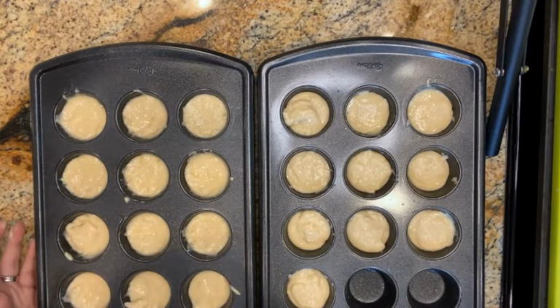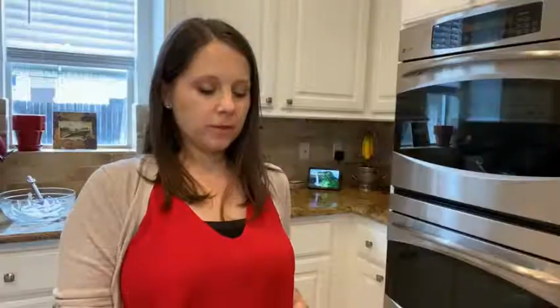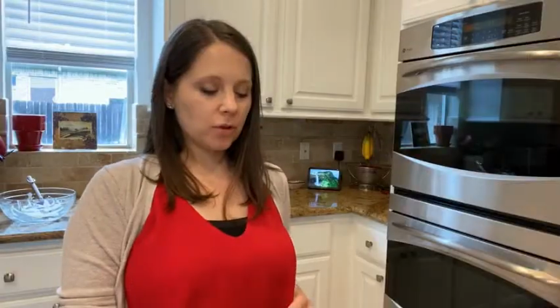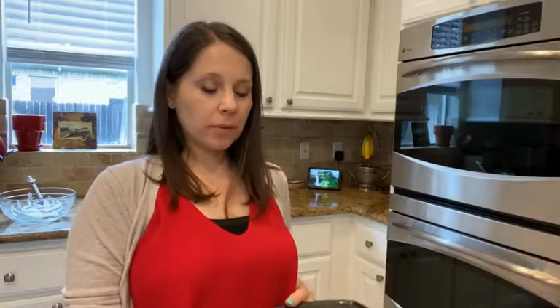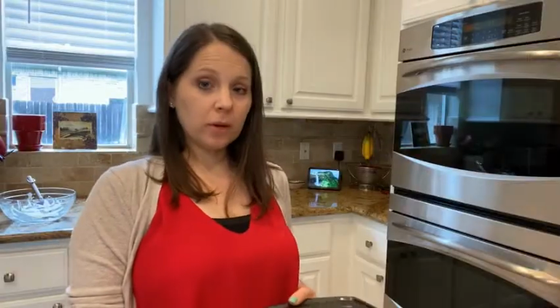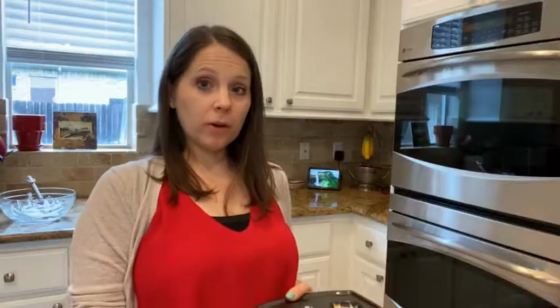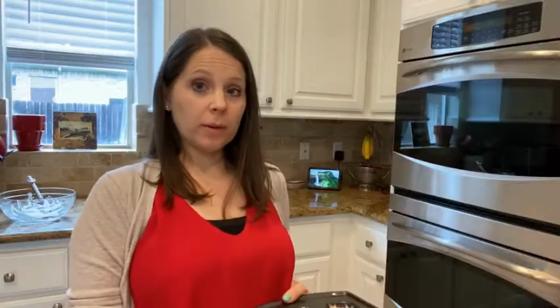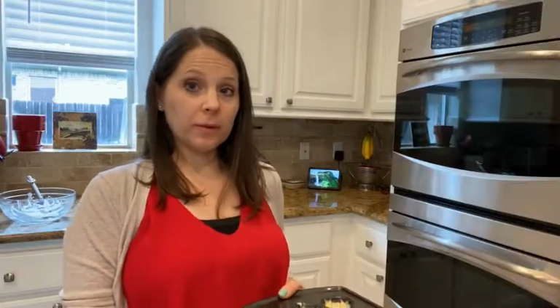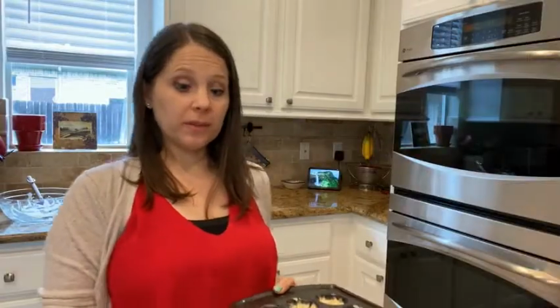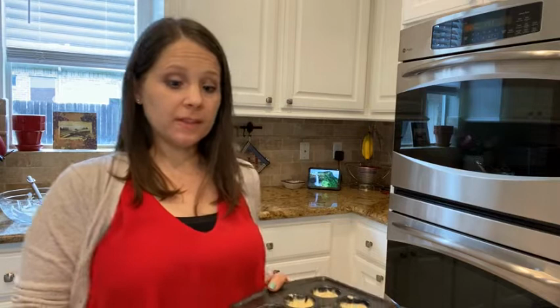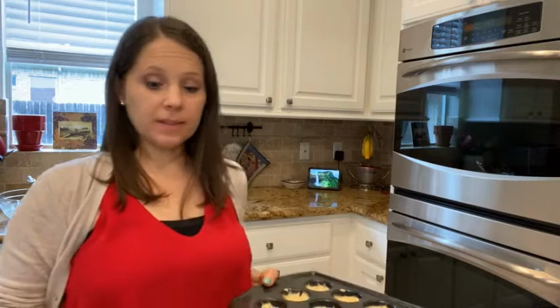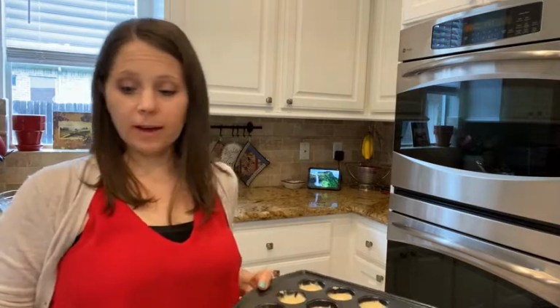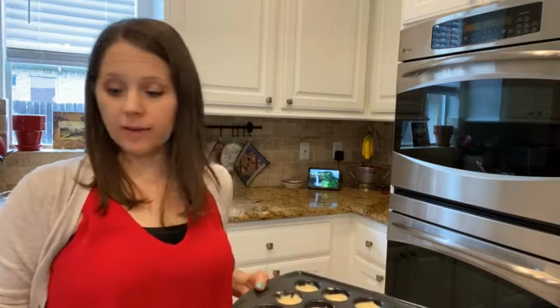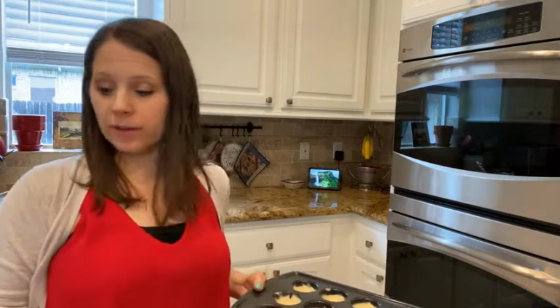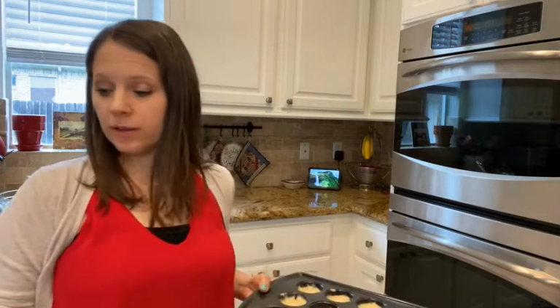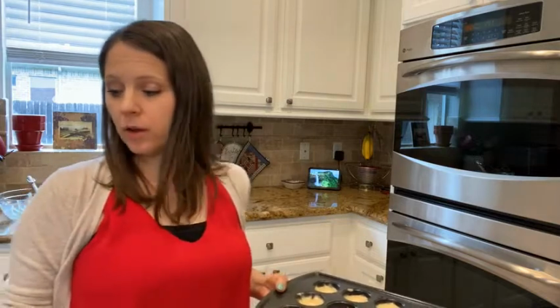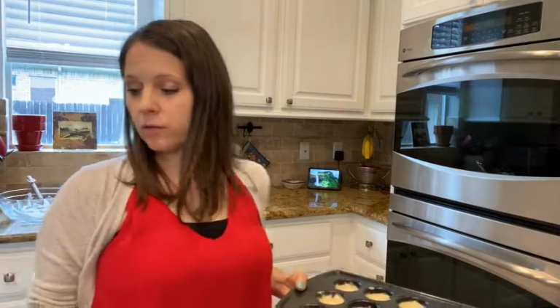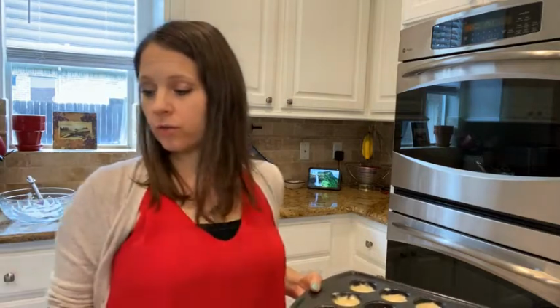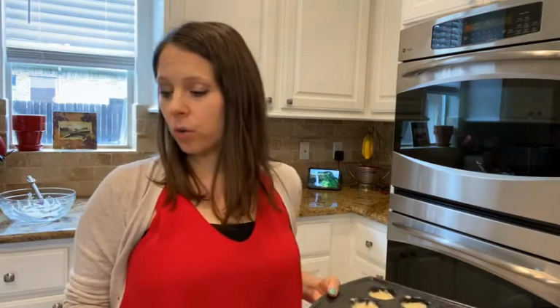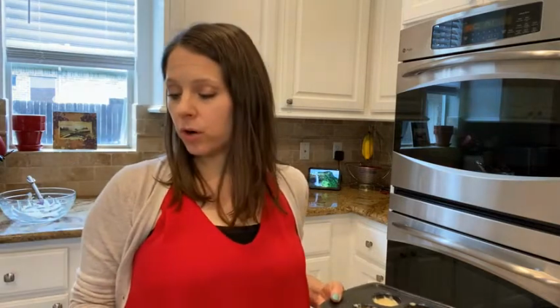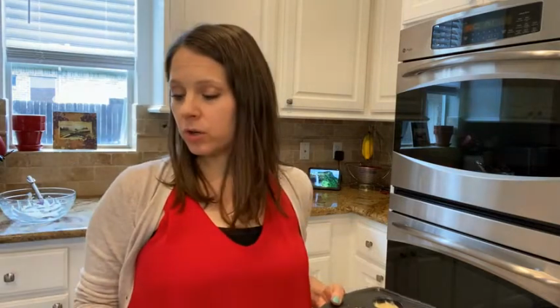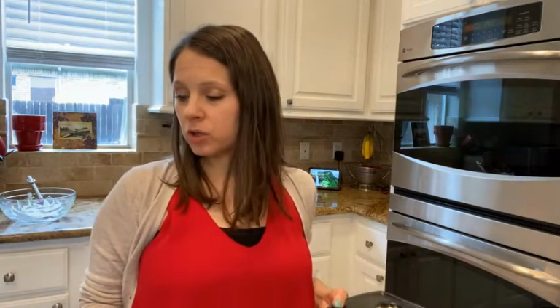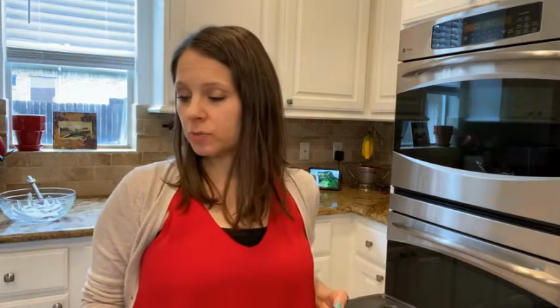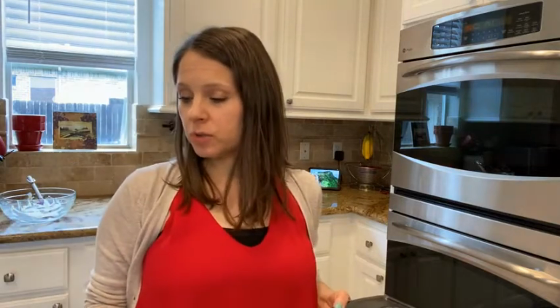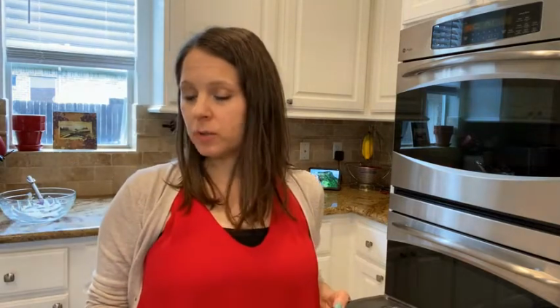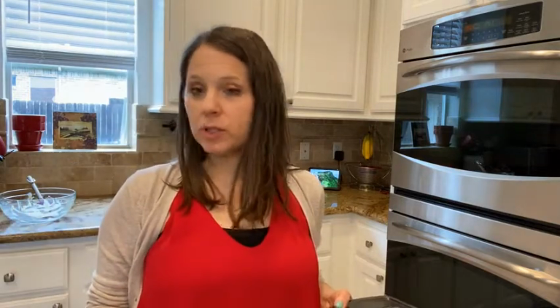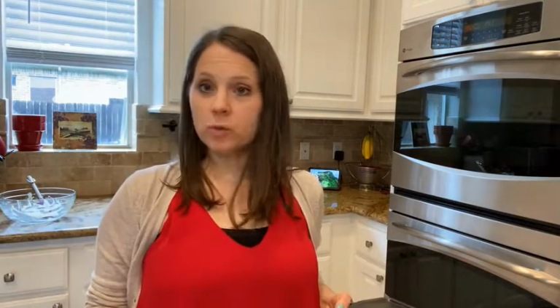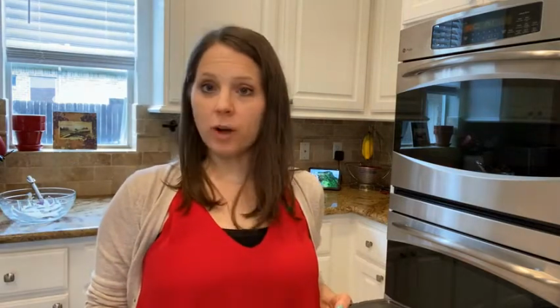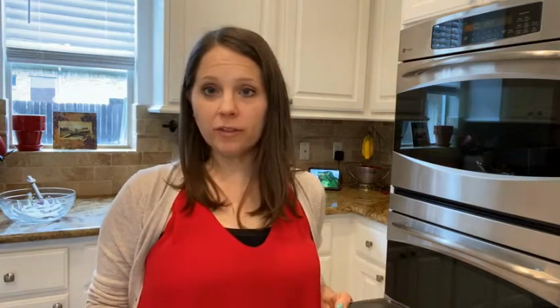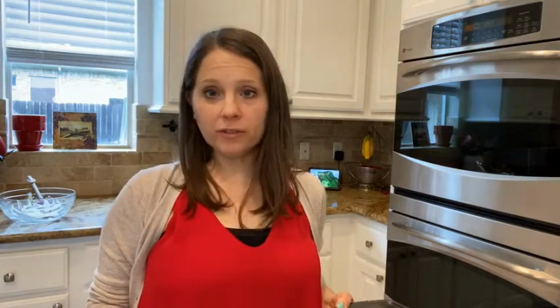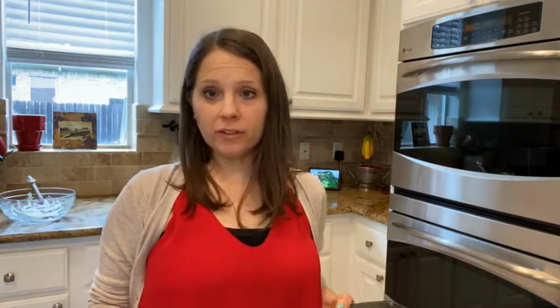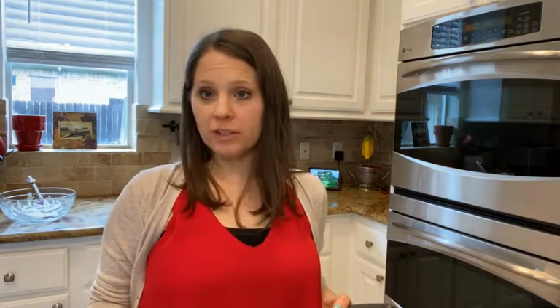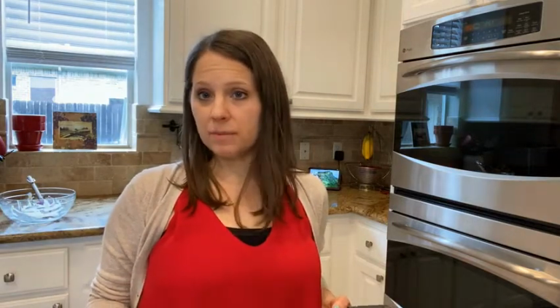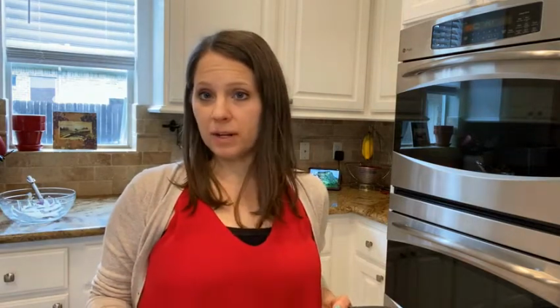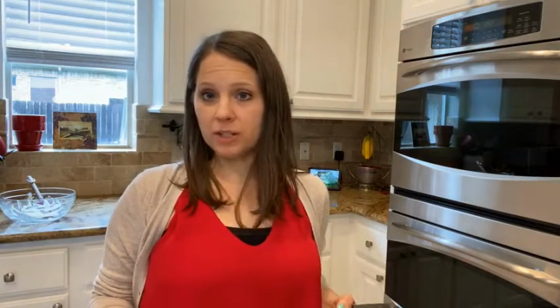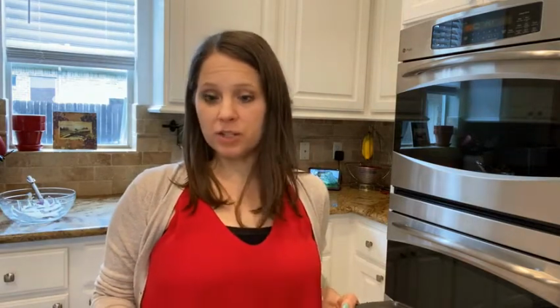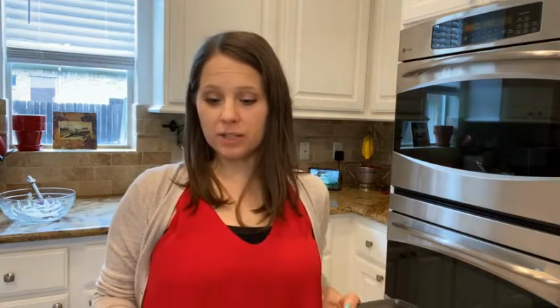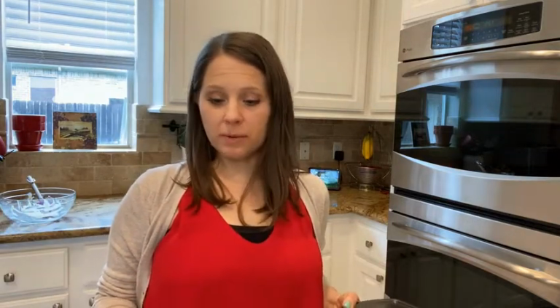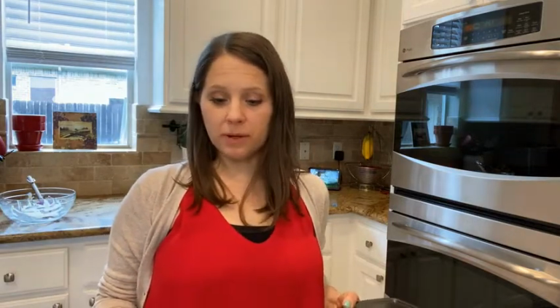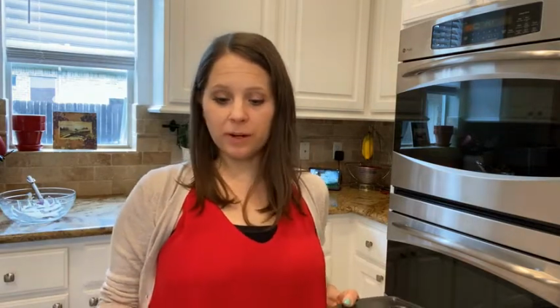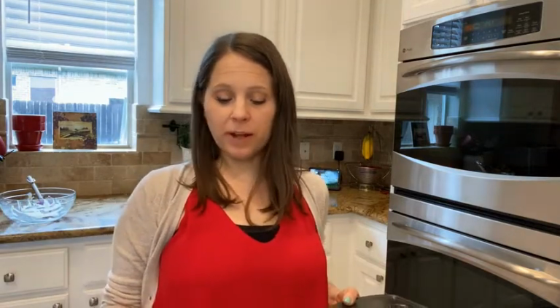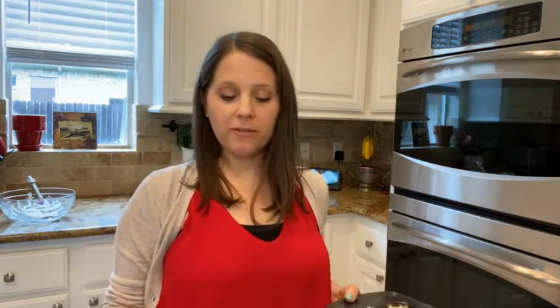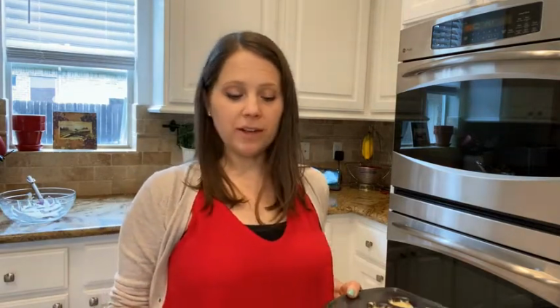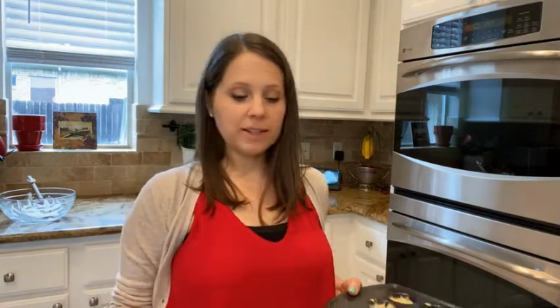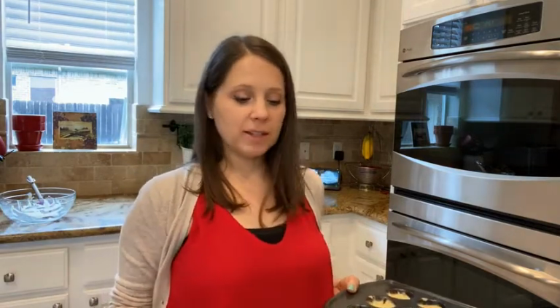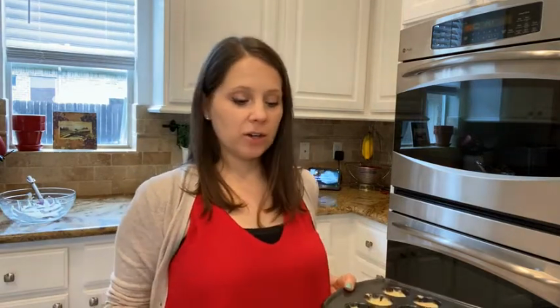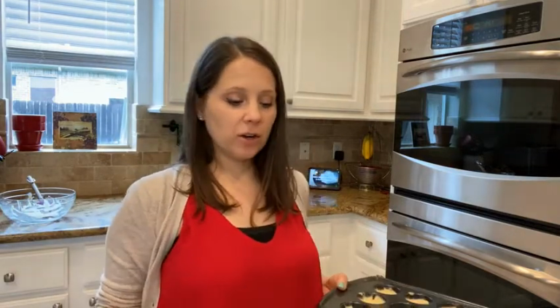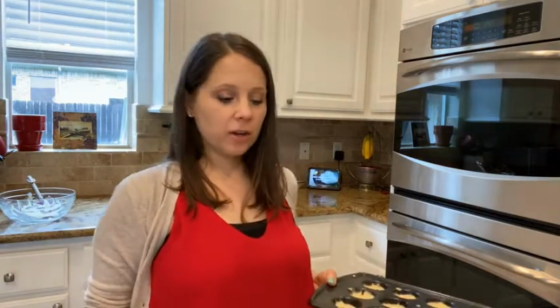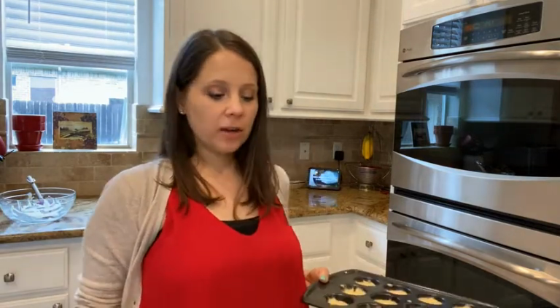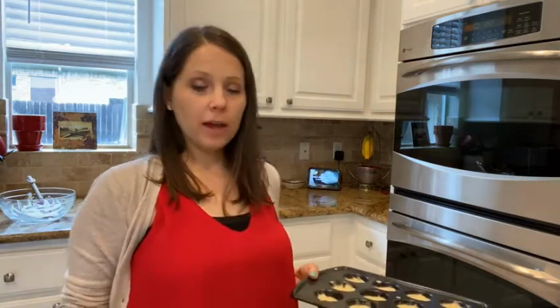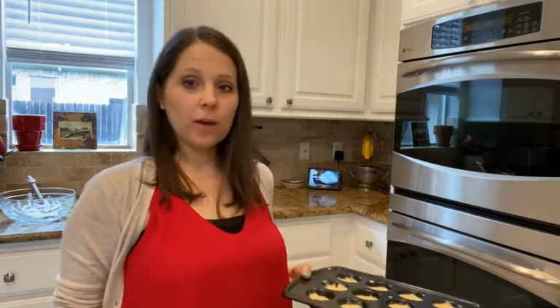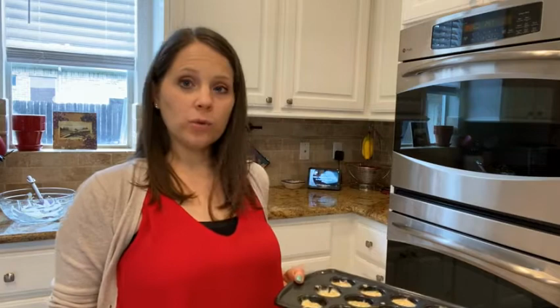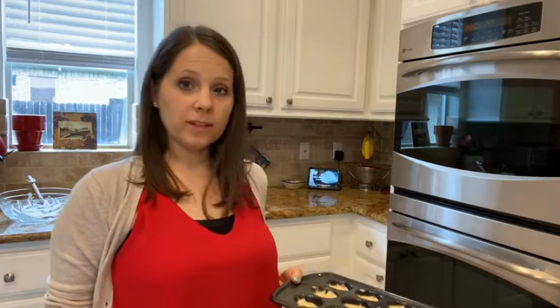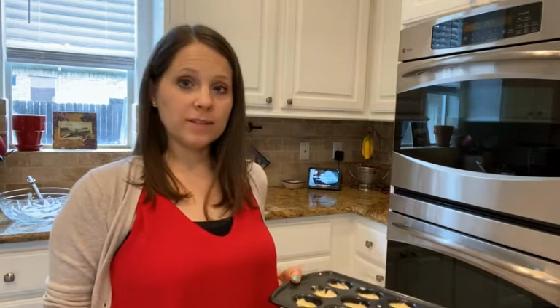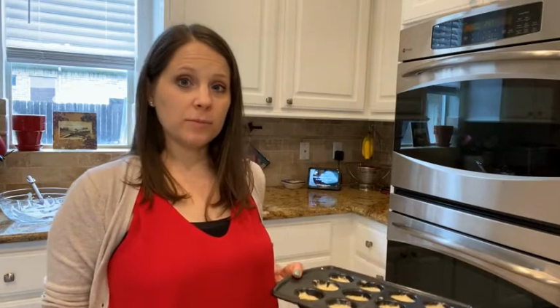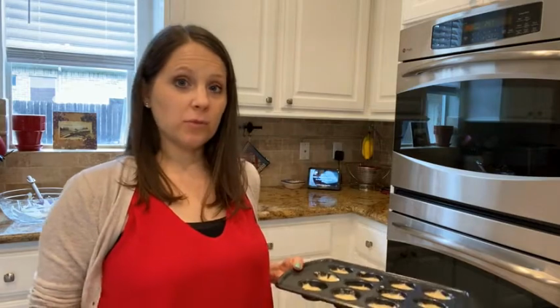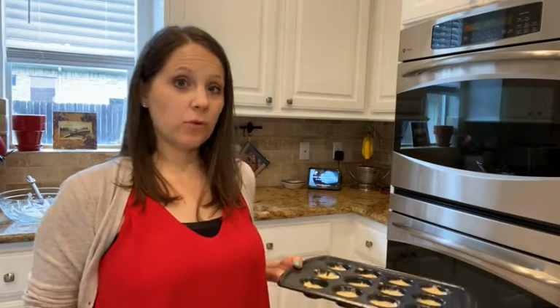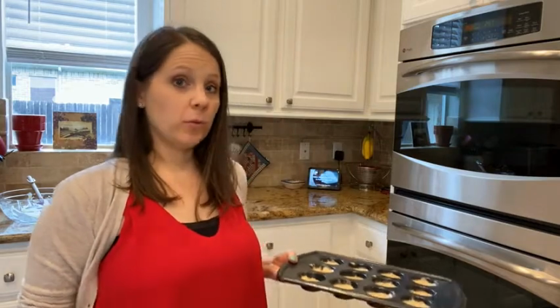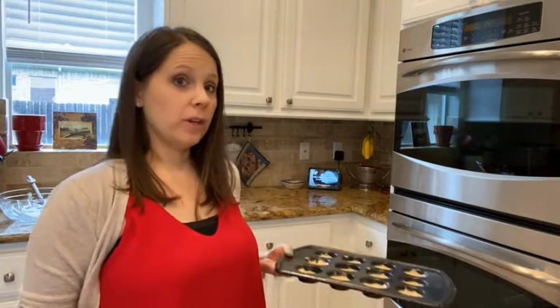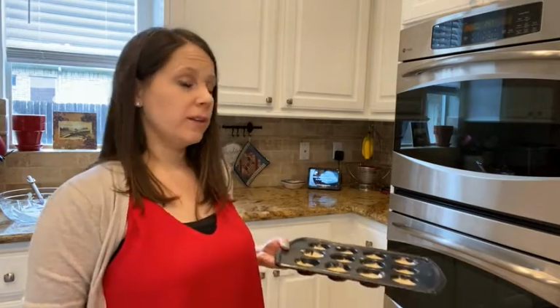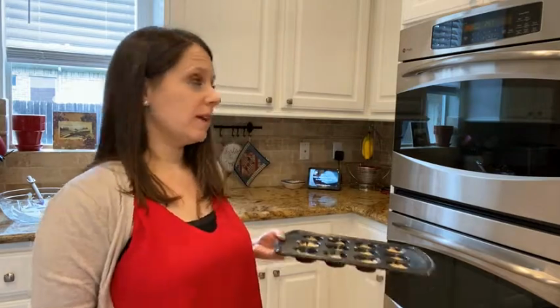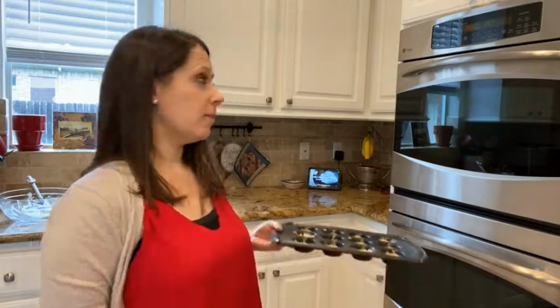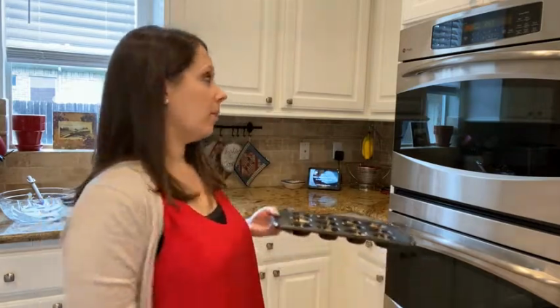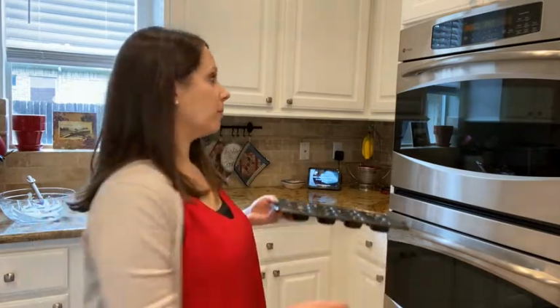I'm going to go ahead and put these in the oven for between 12 to 15 minutes, just depending on how fast they cook, and we'll test them before we take them out.